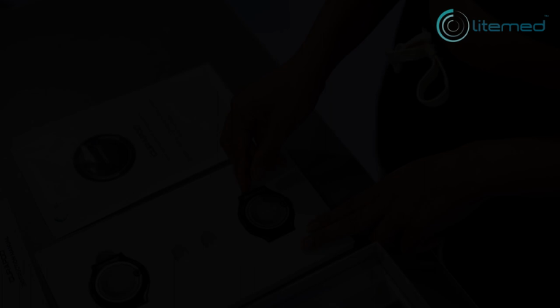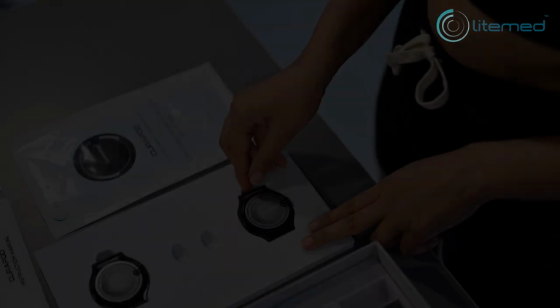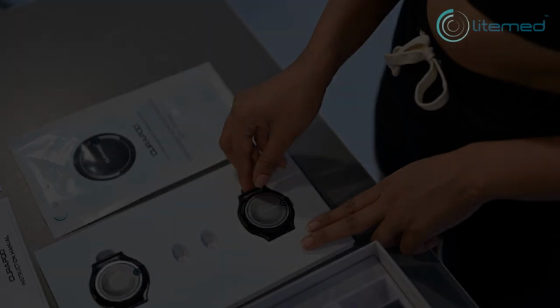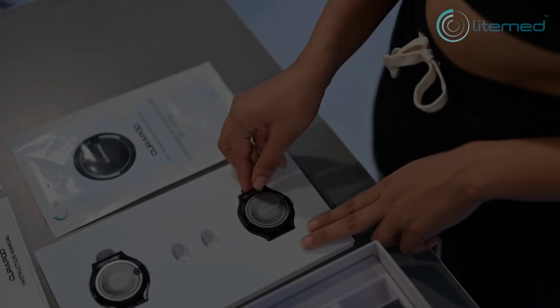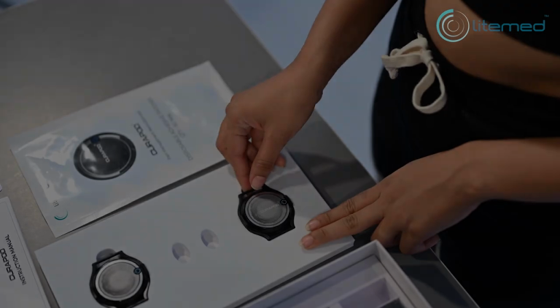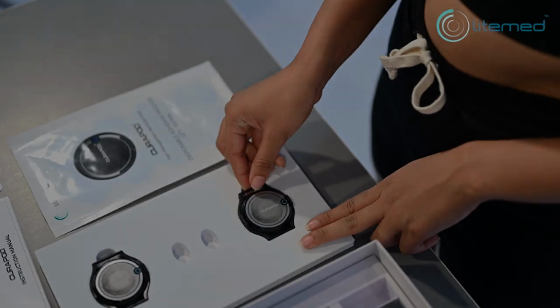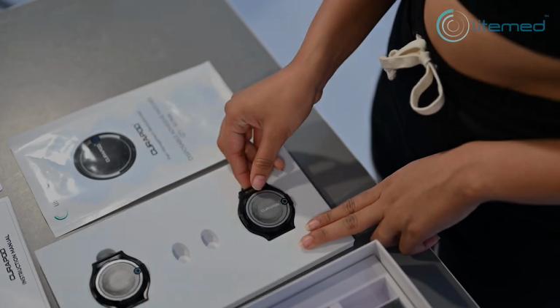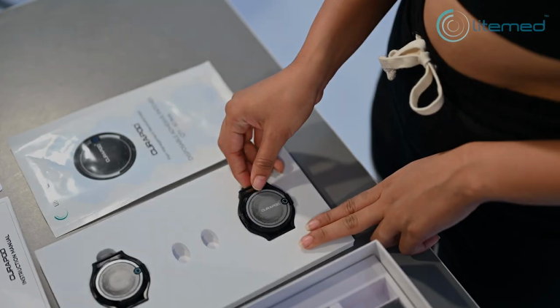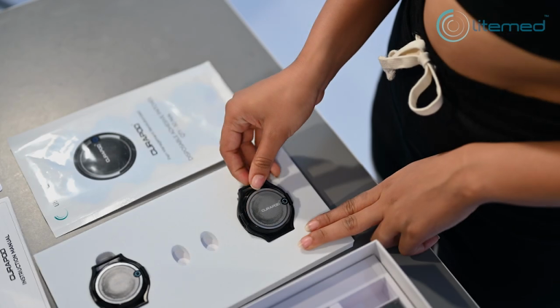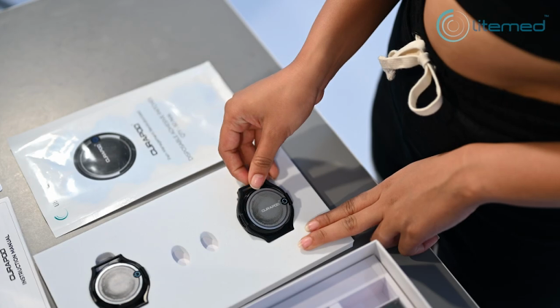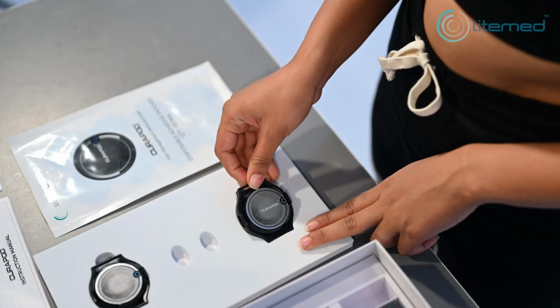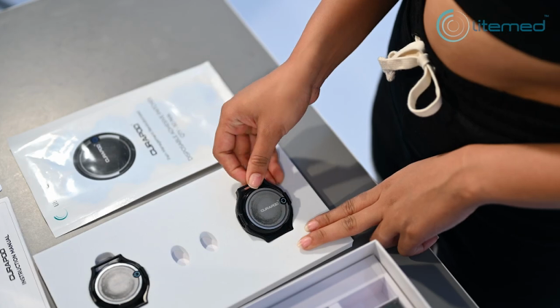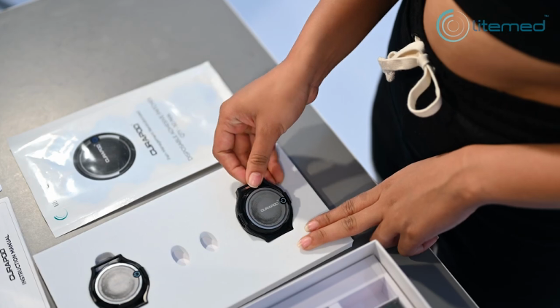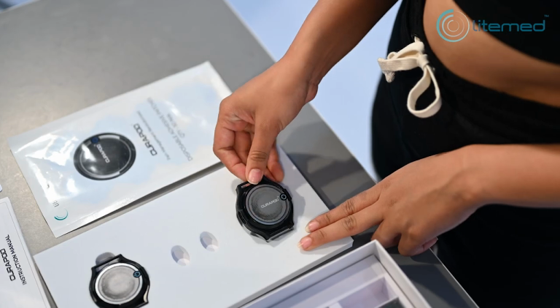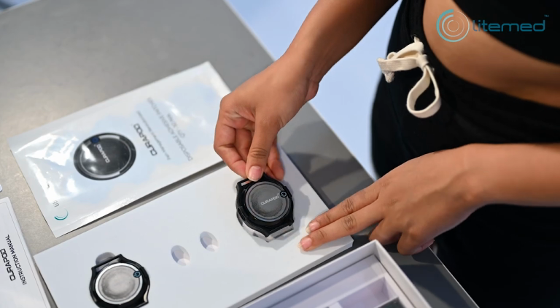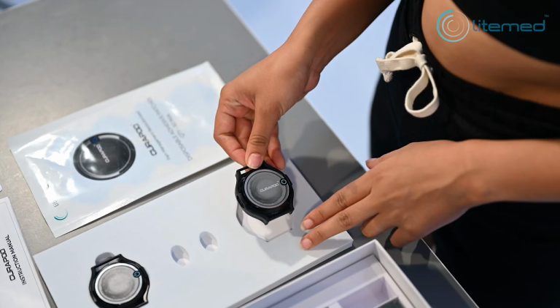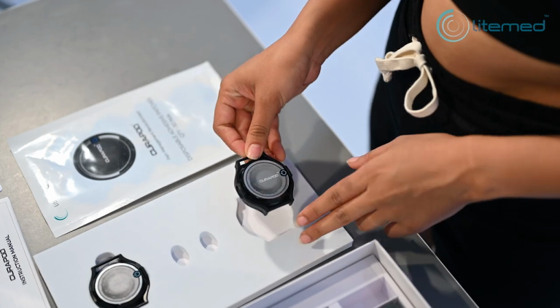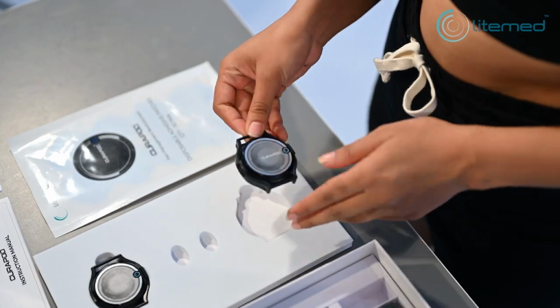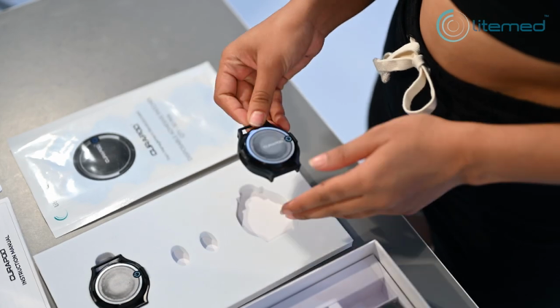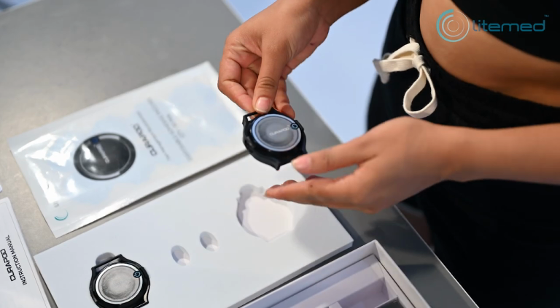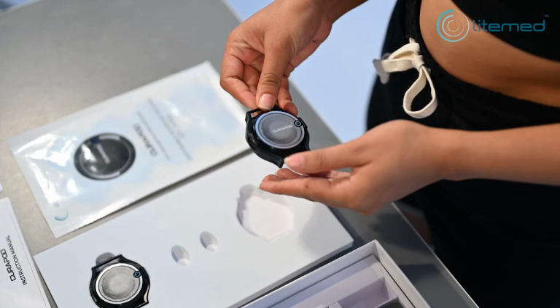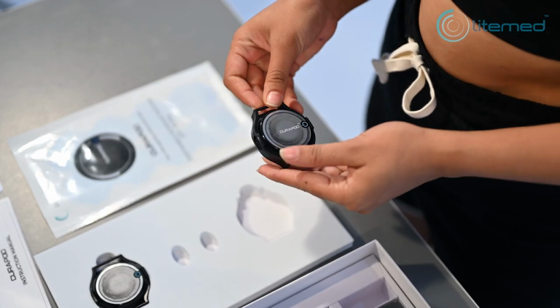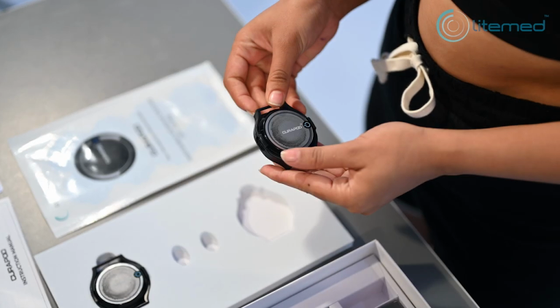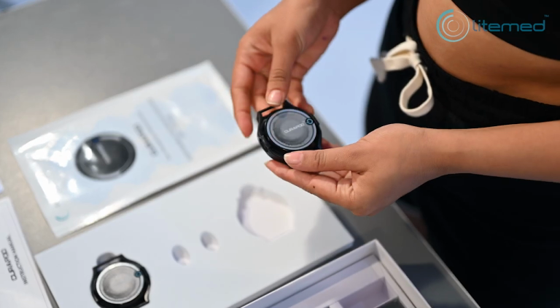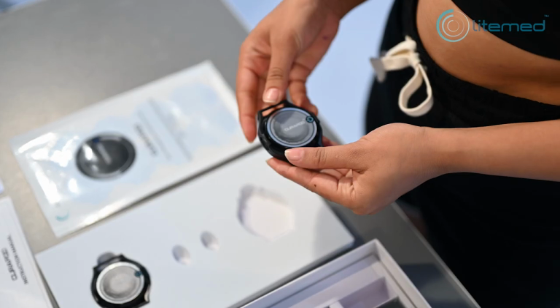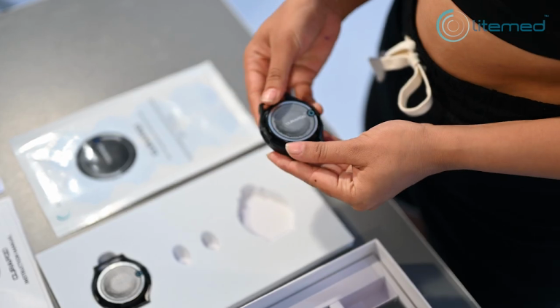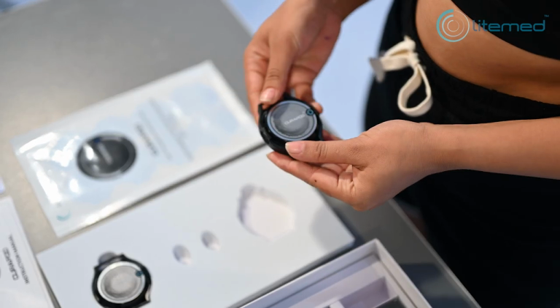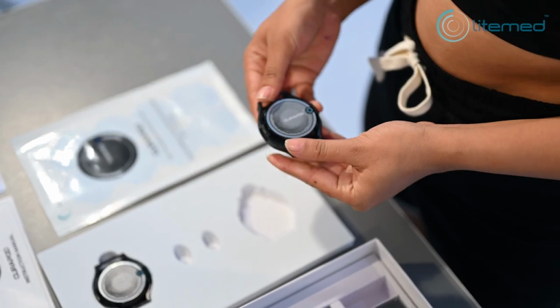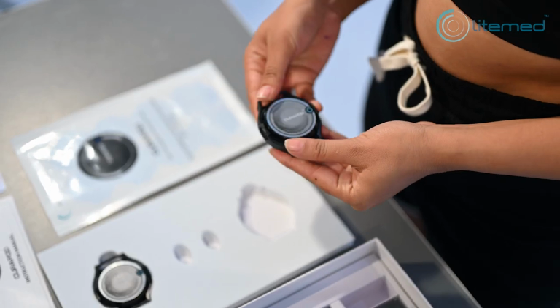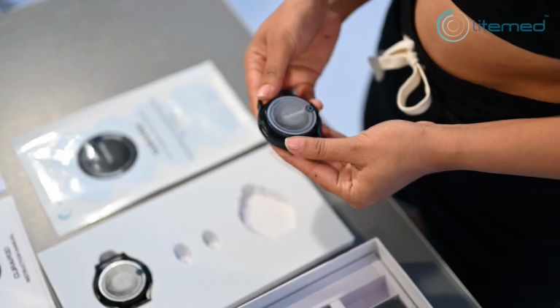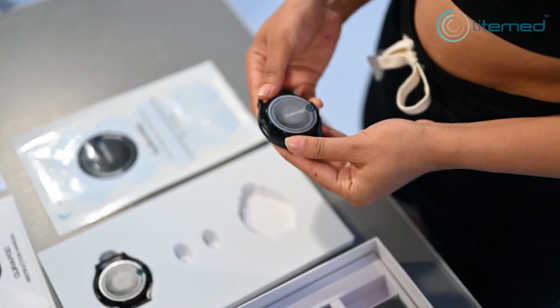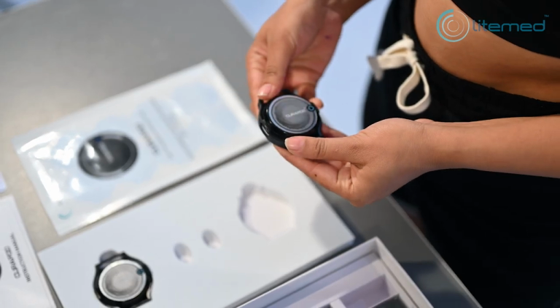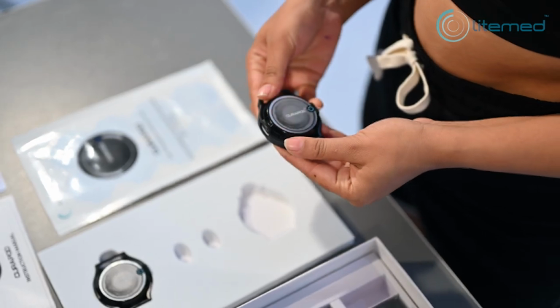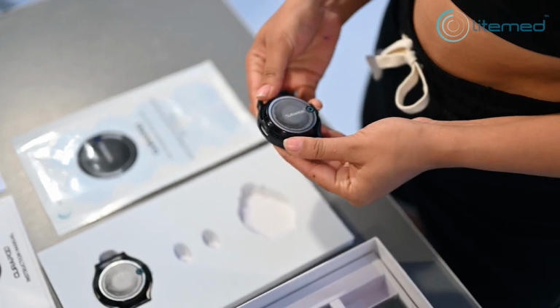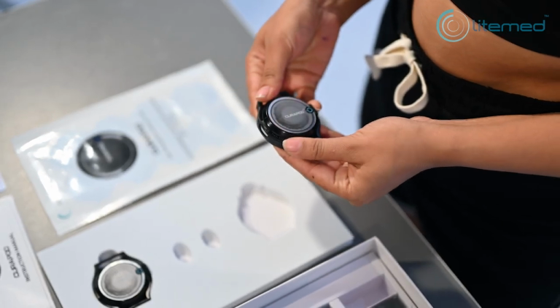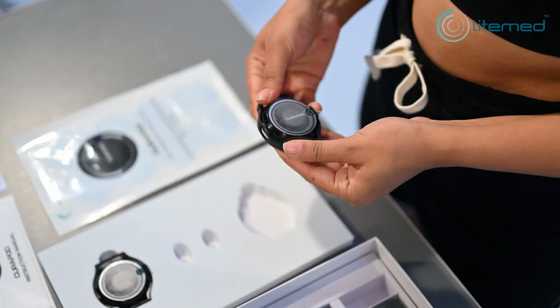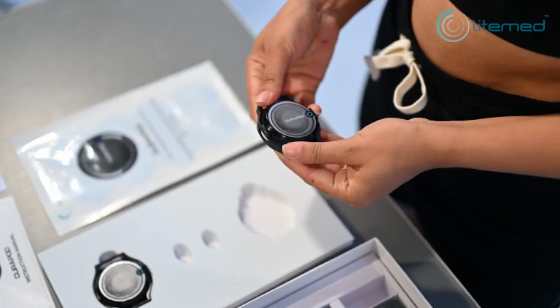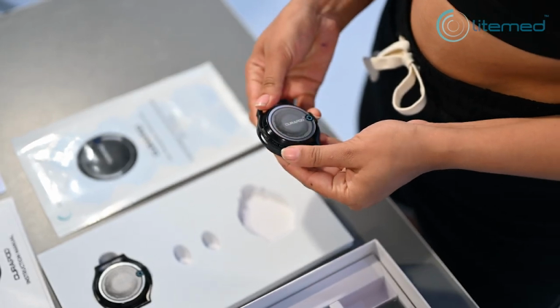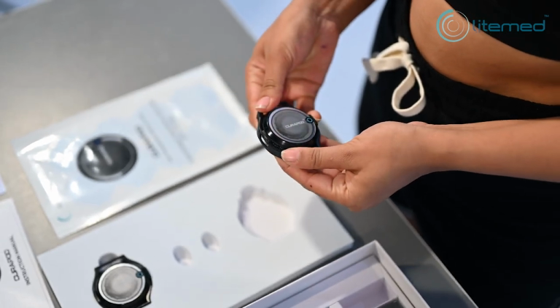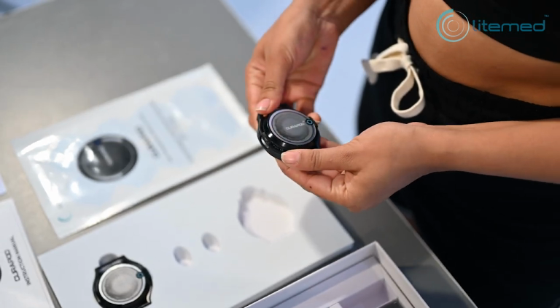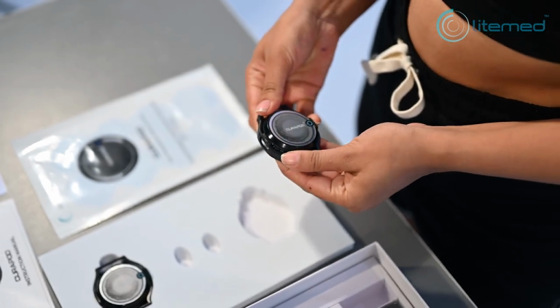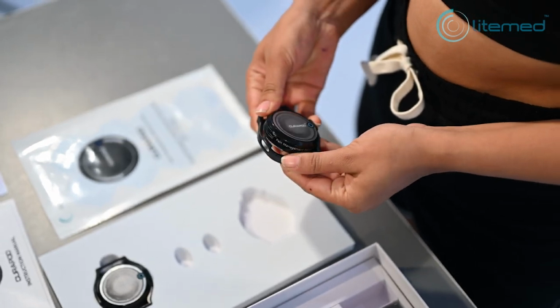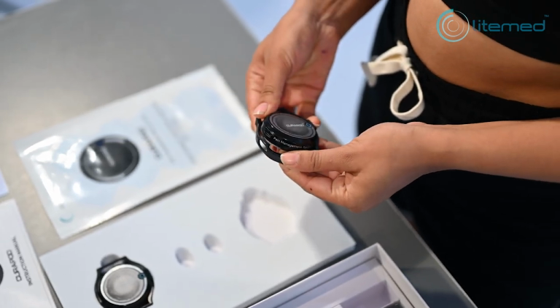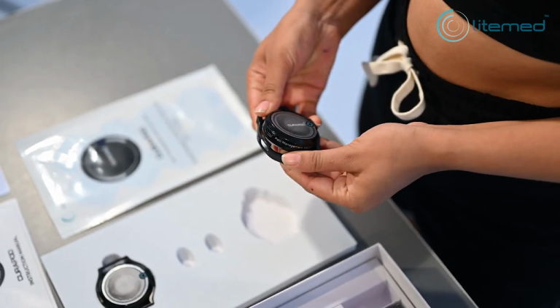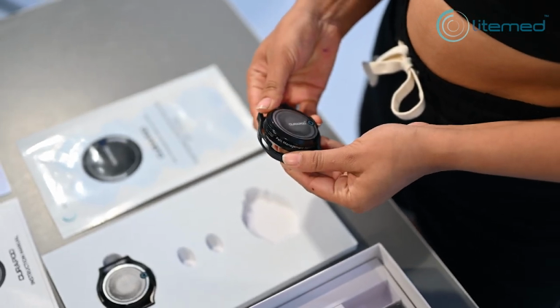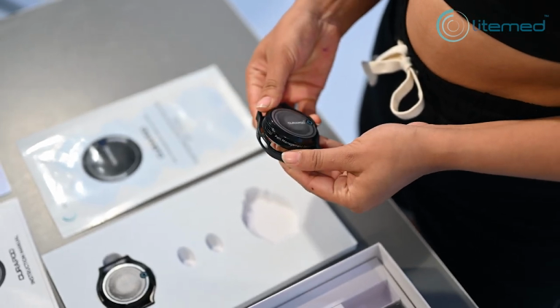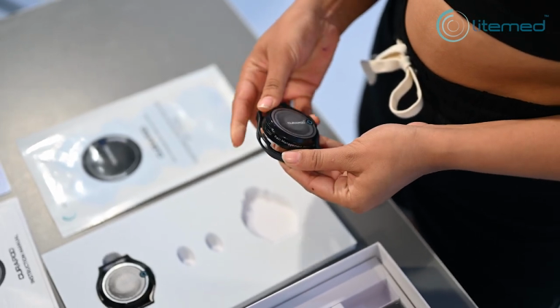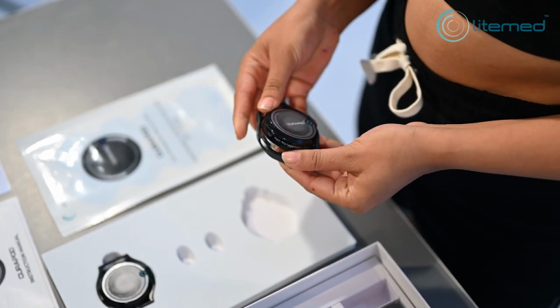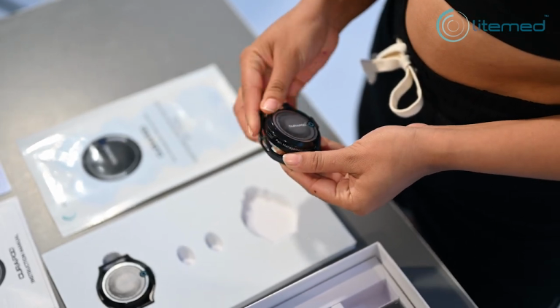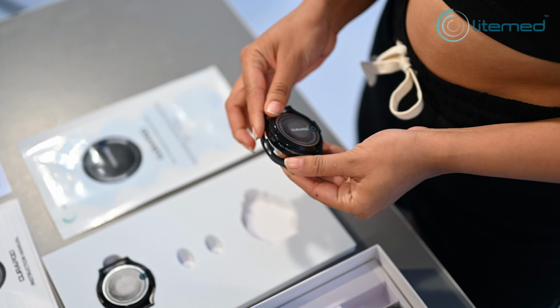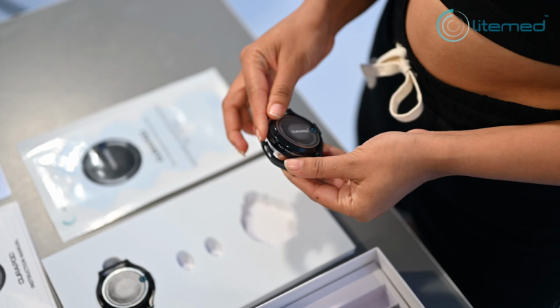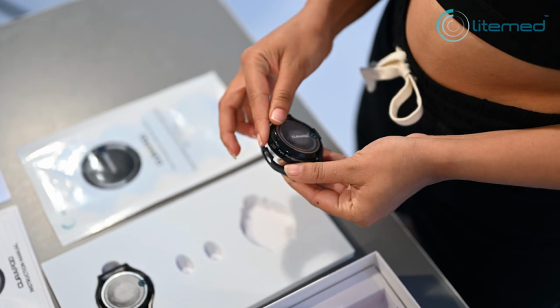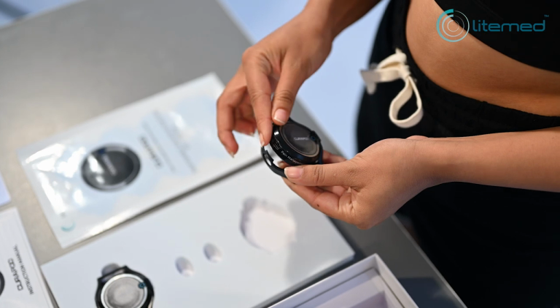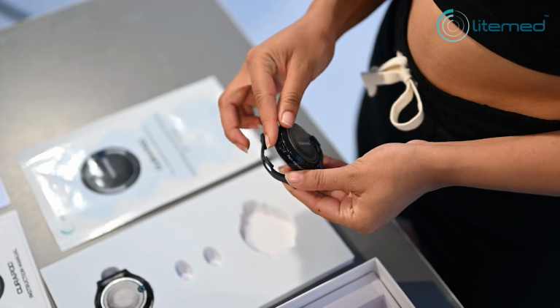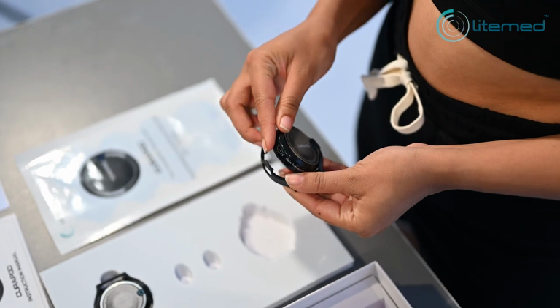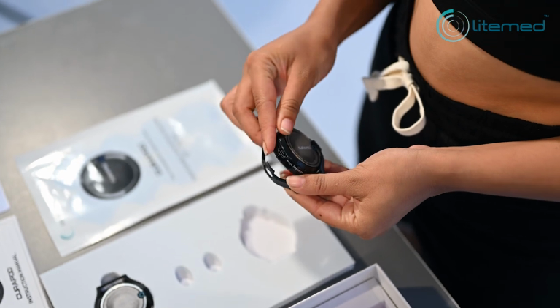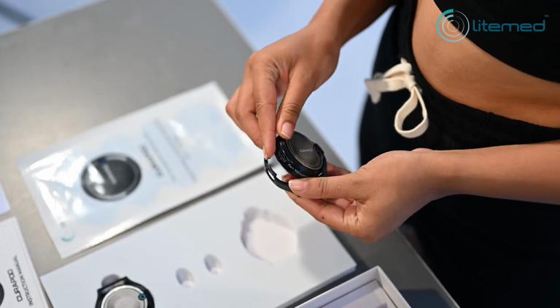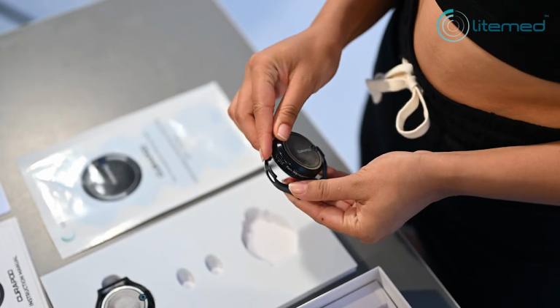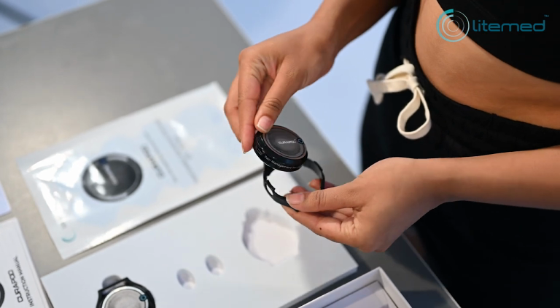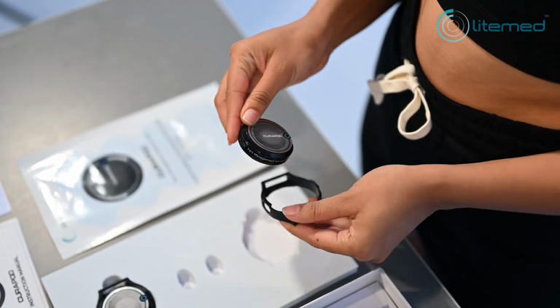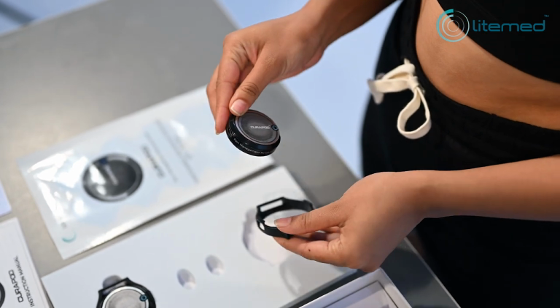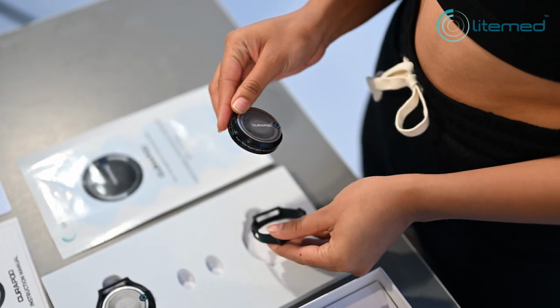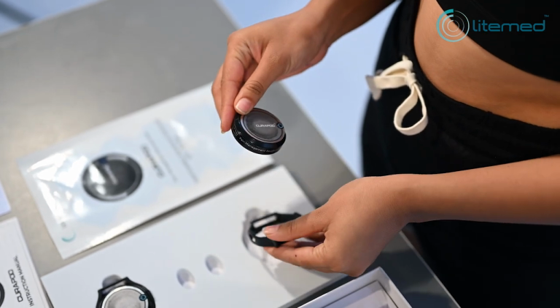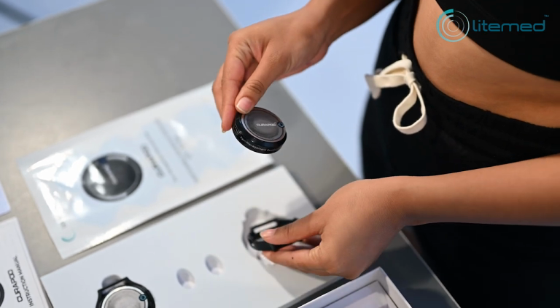Using adhesive patches to place Curipod. Remove the device from the casing.